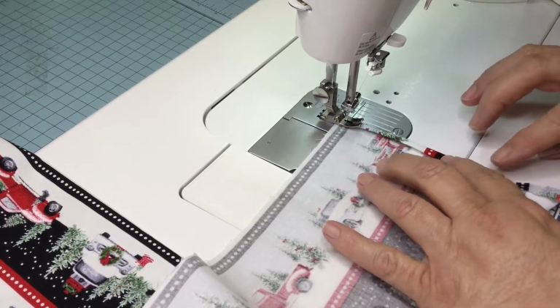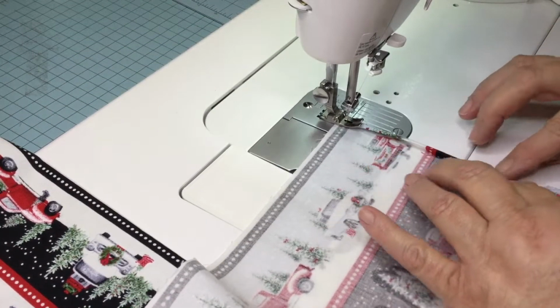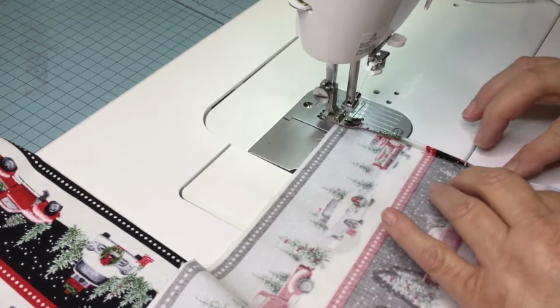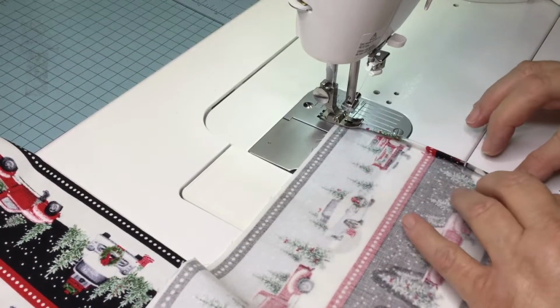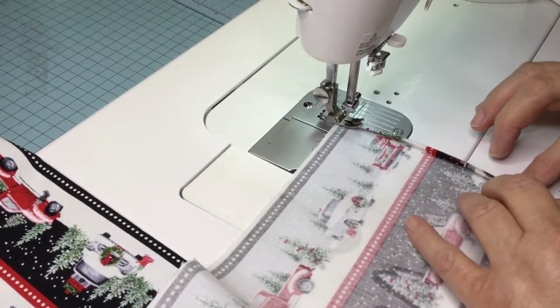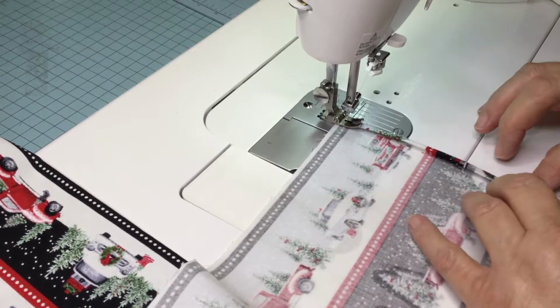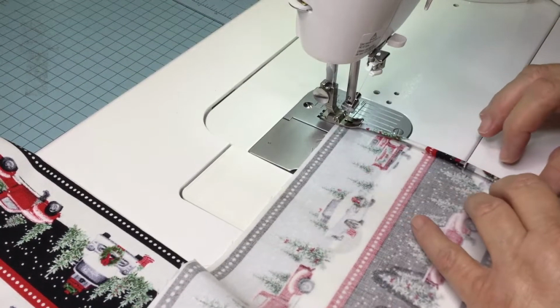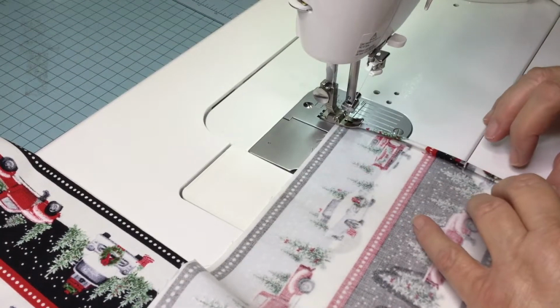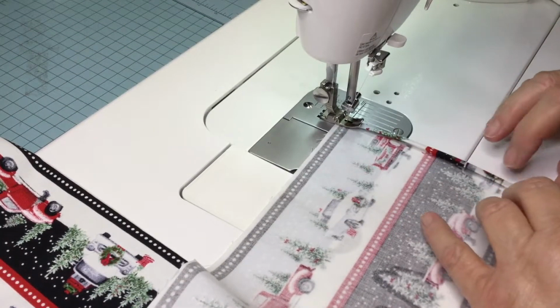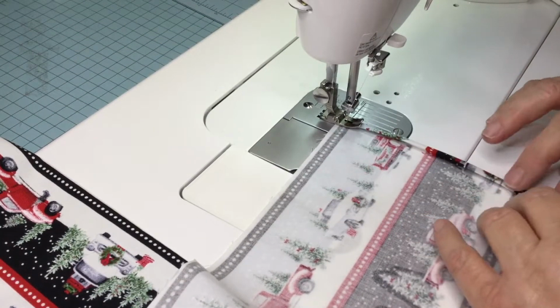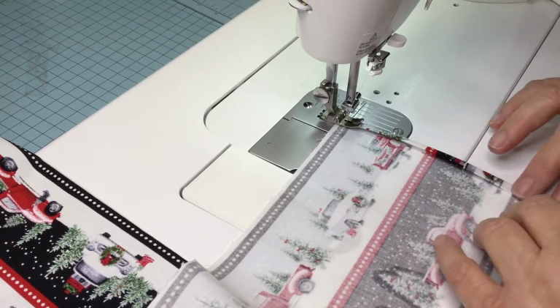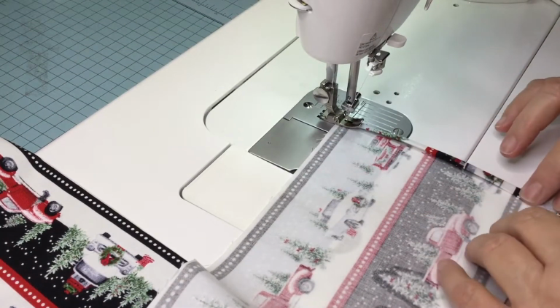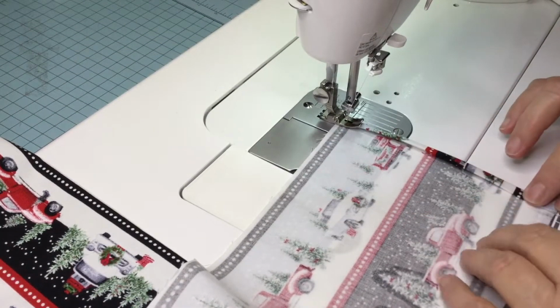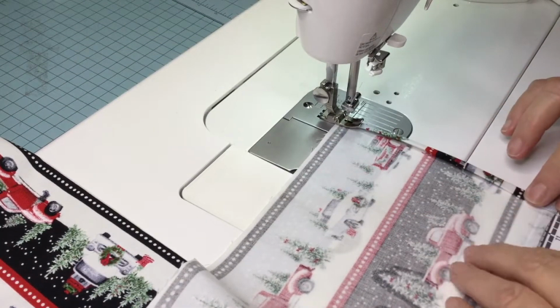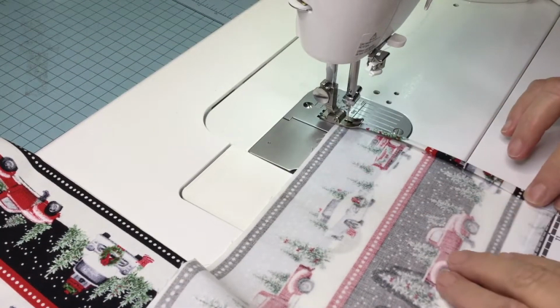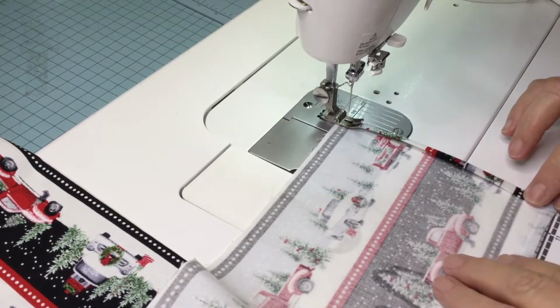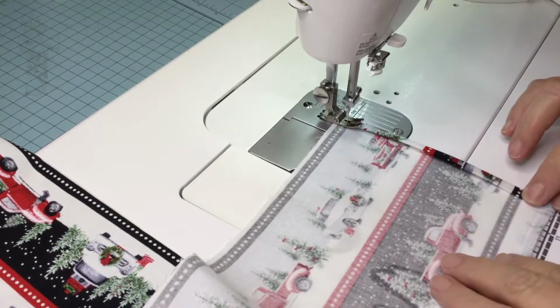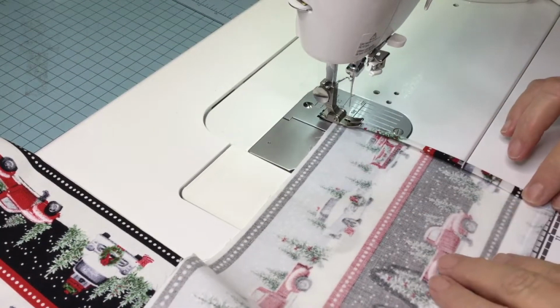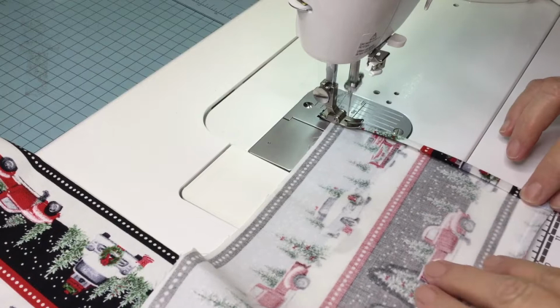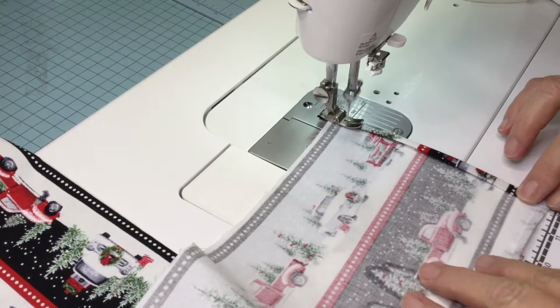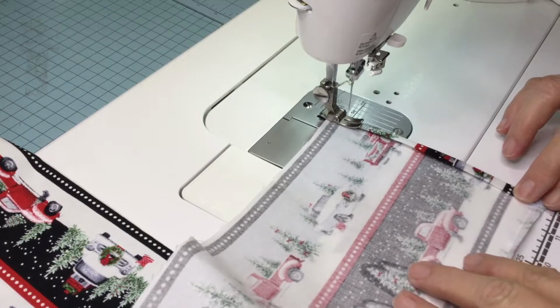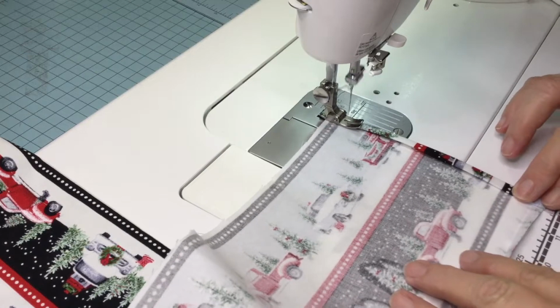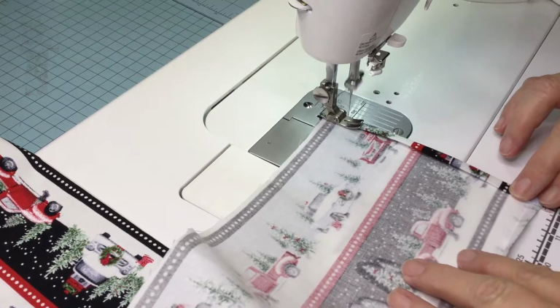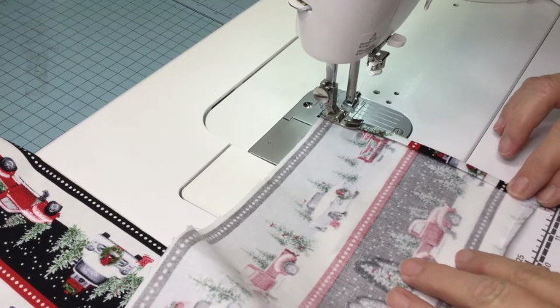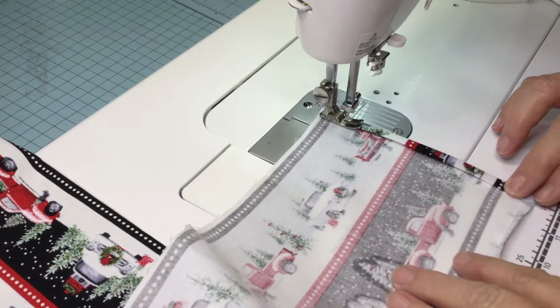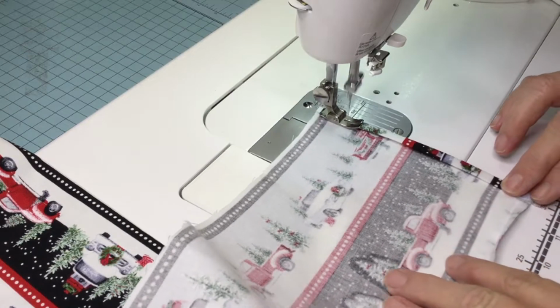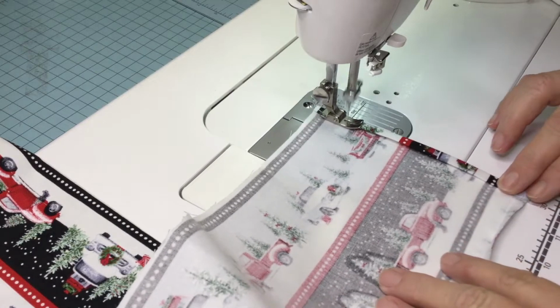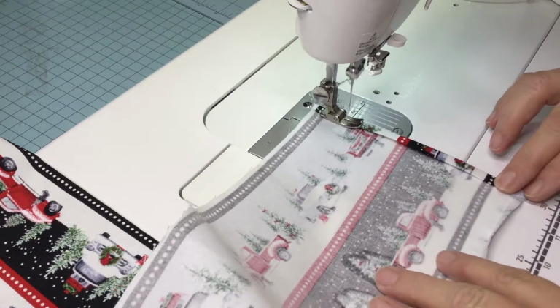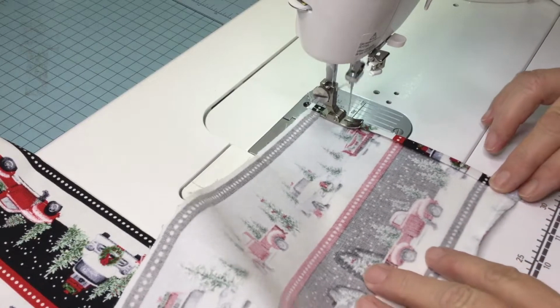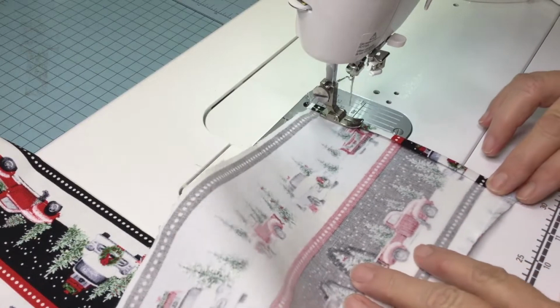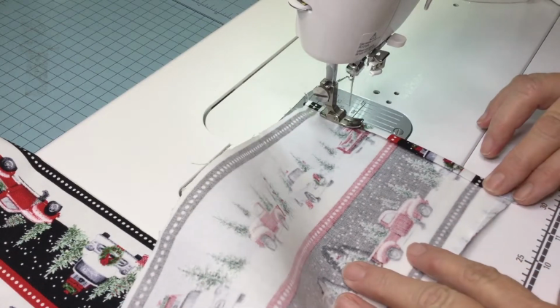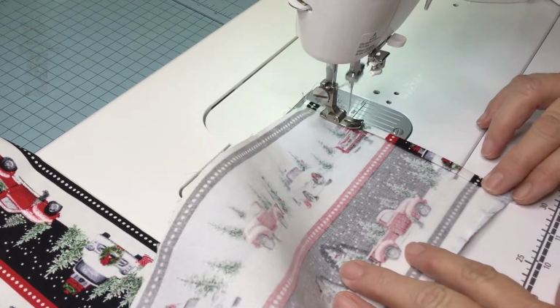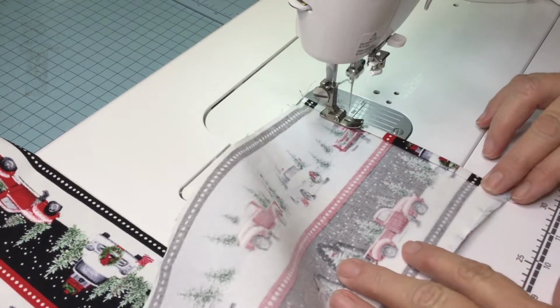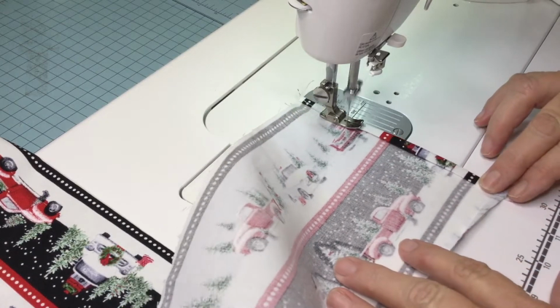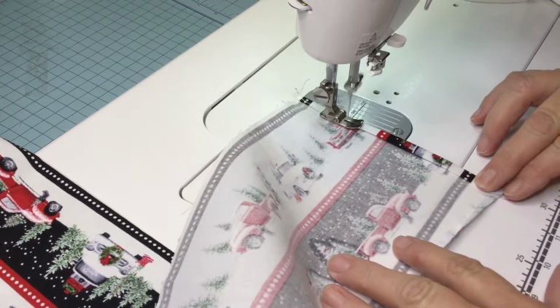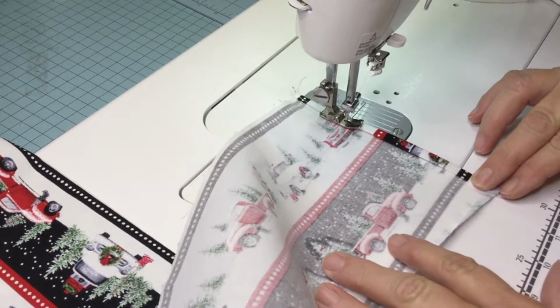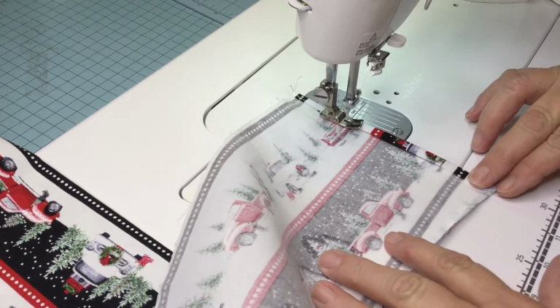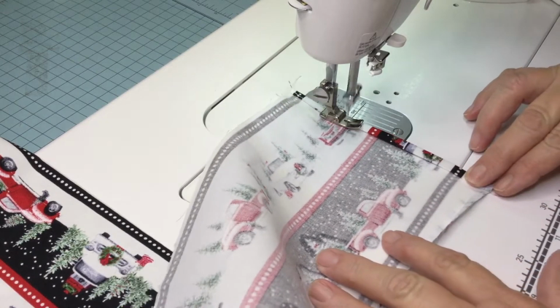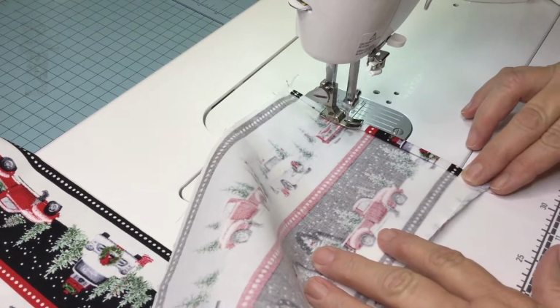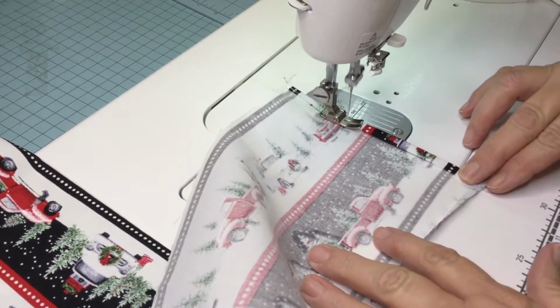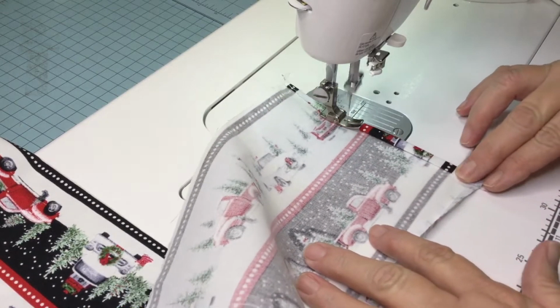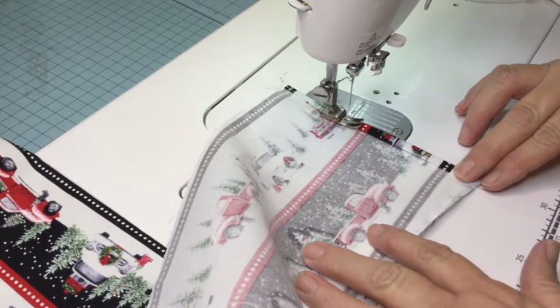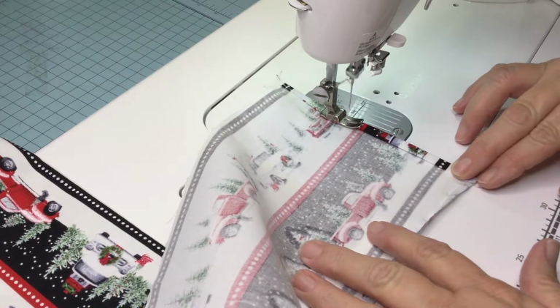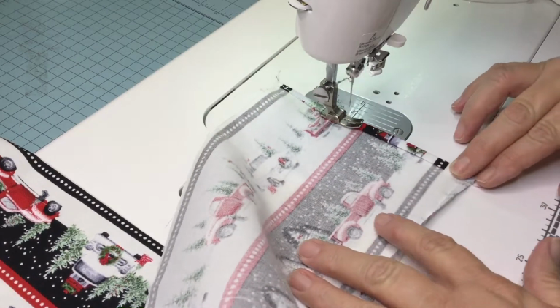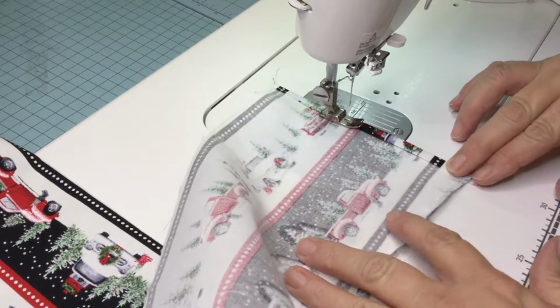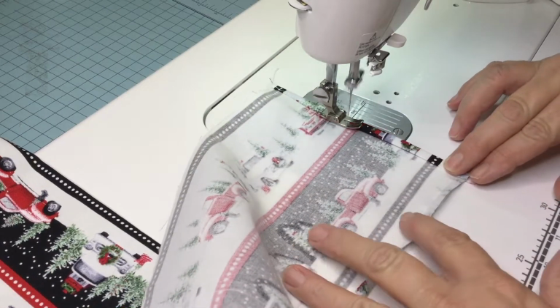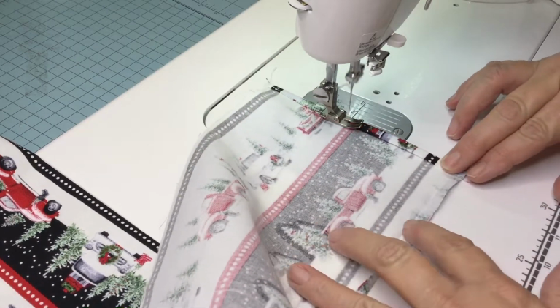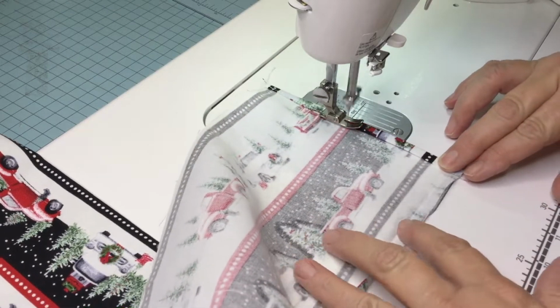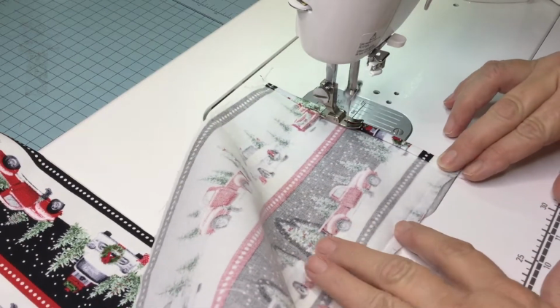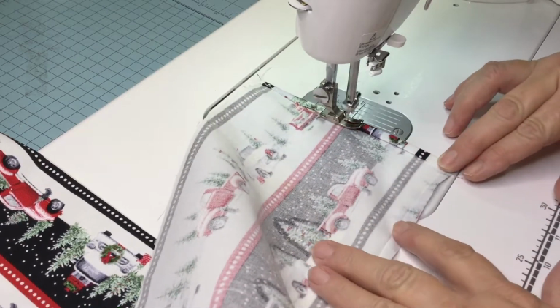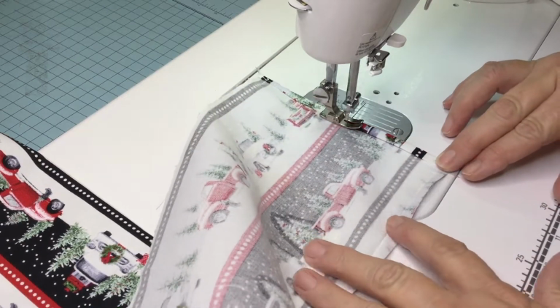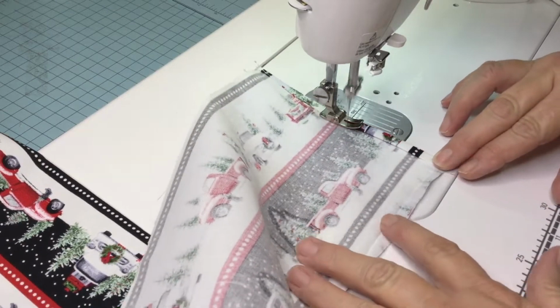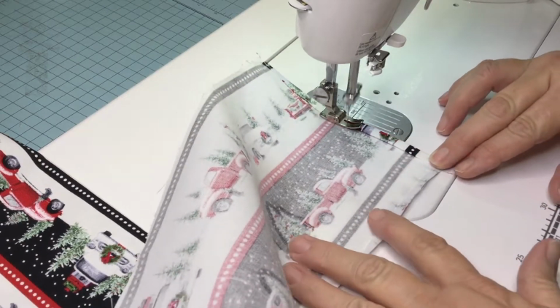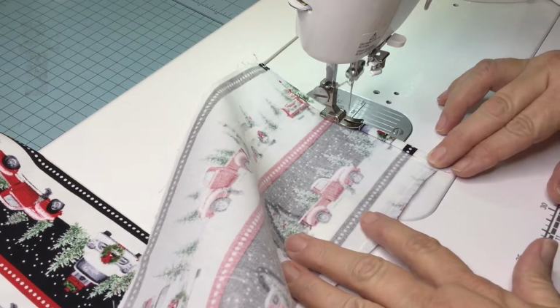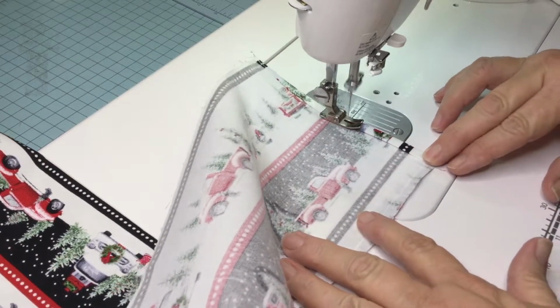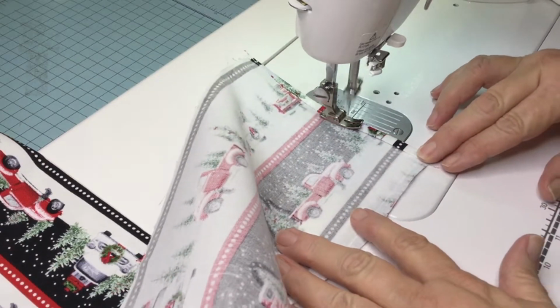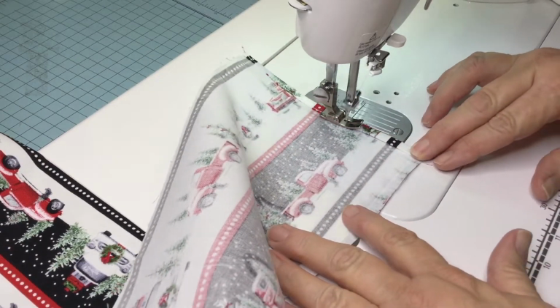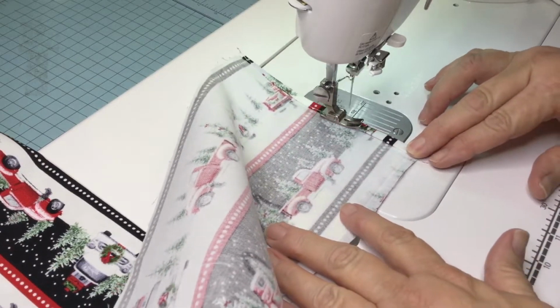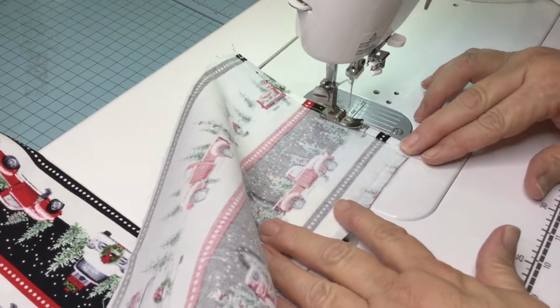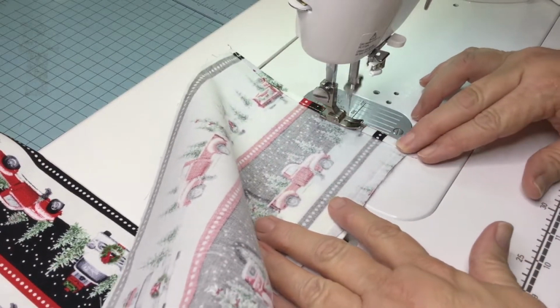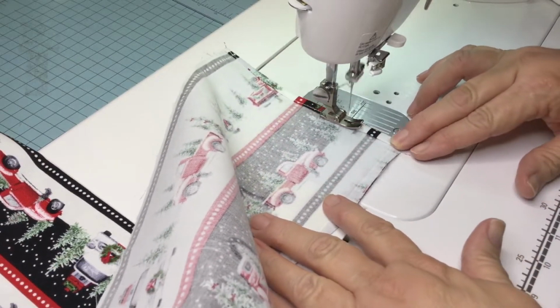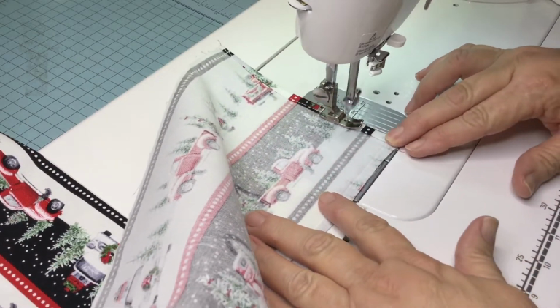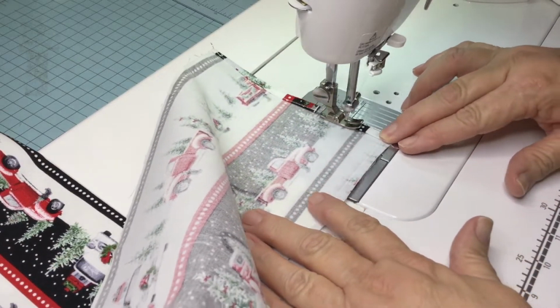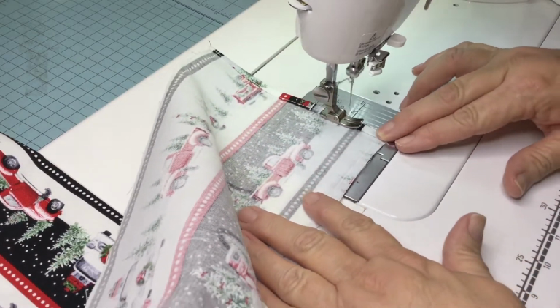And now it's time to hem. First I do the sides and then the bottom hem.